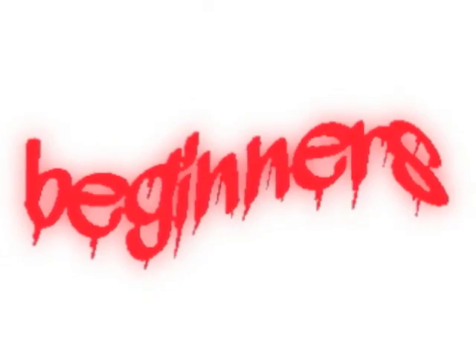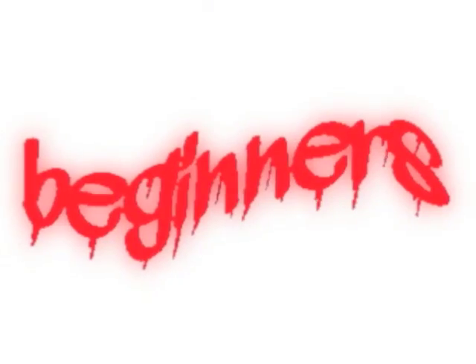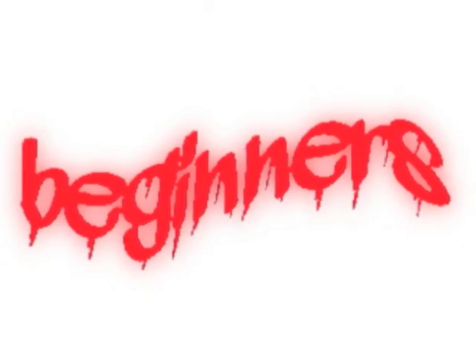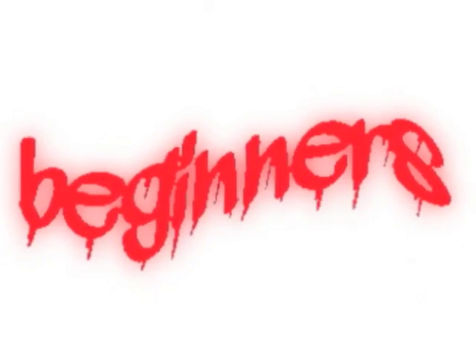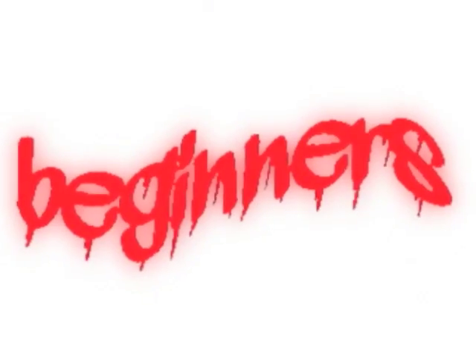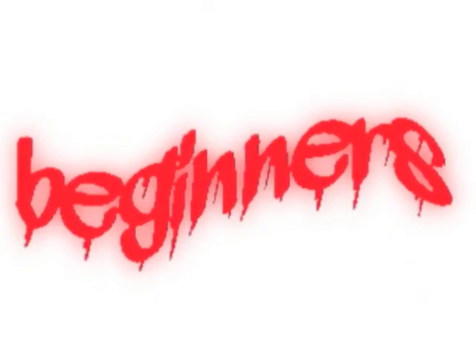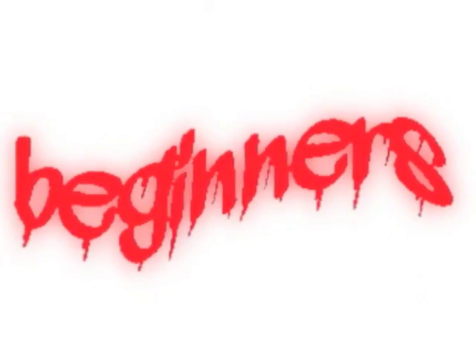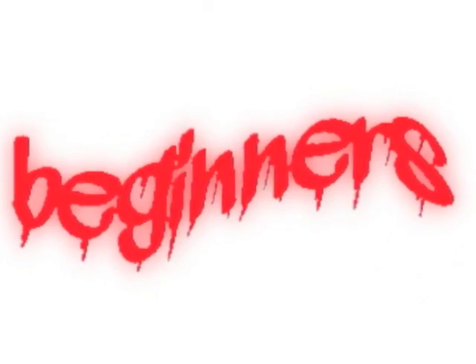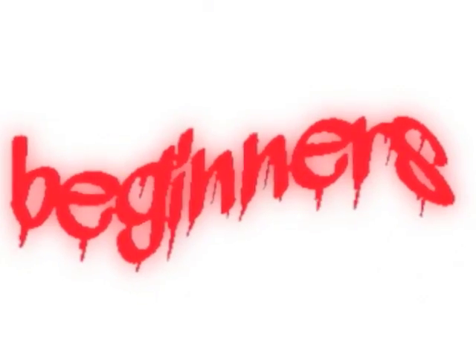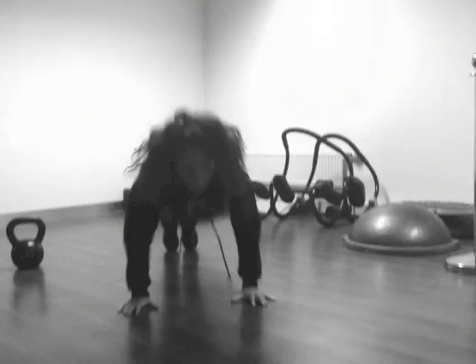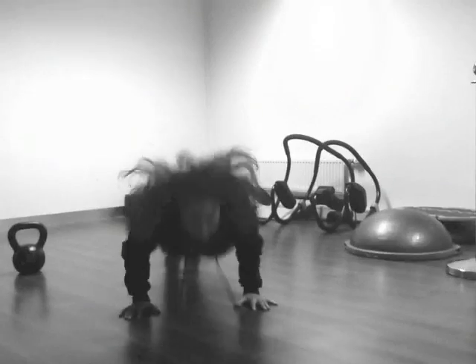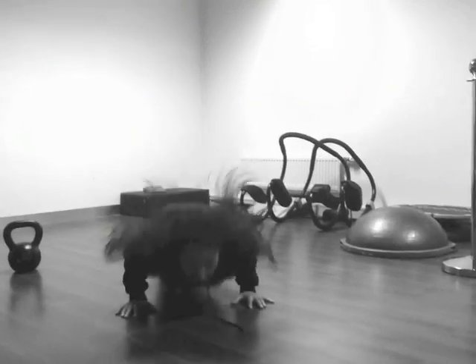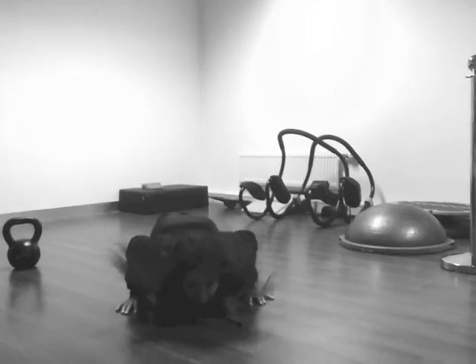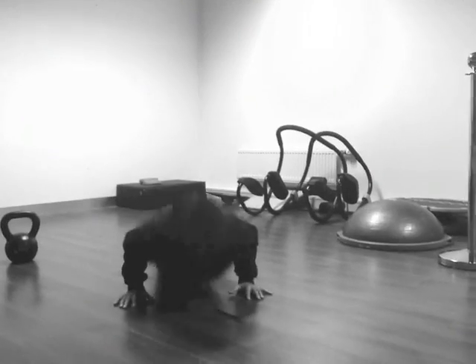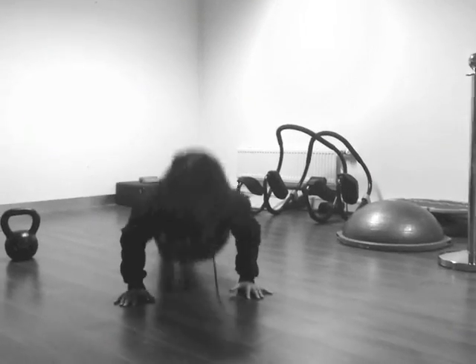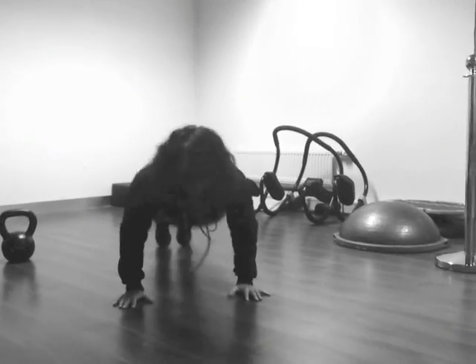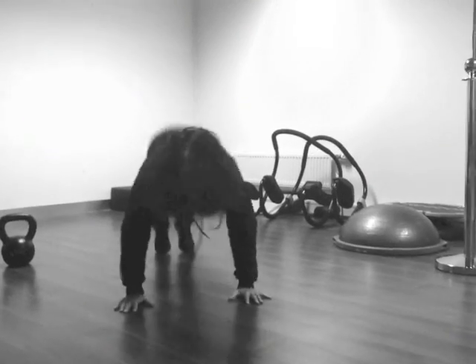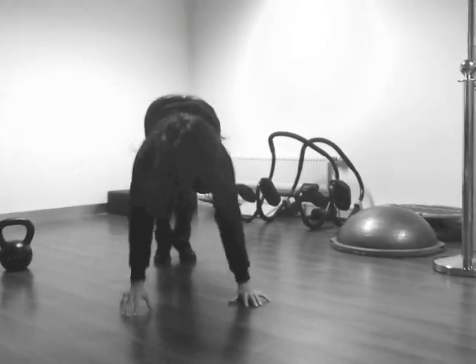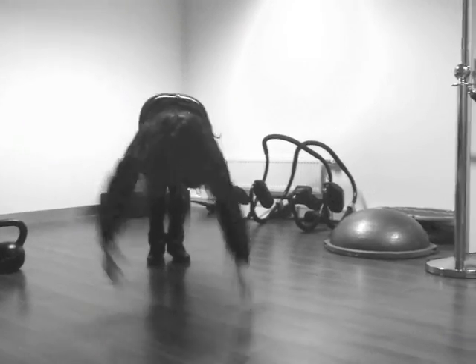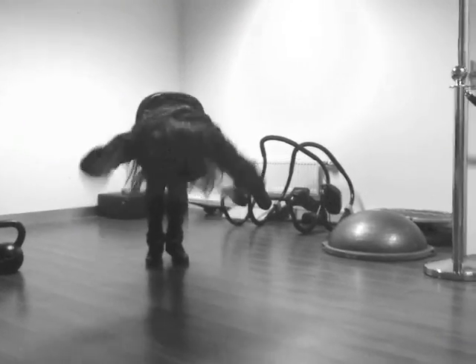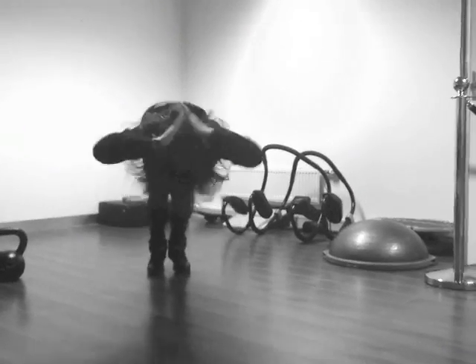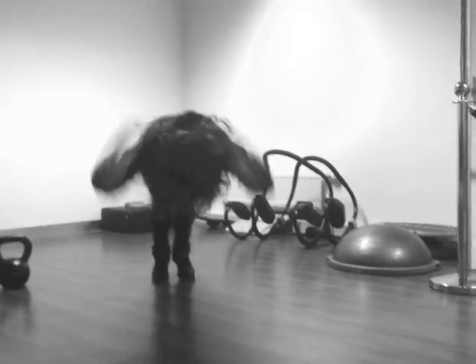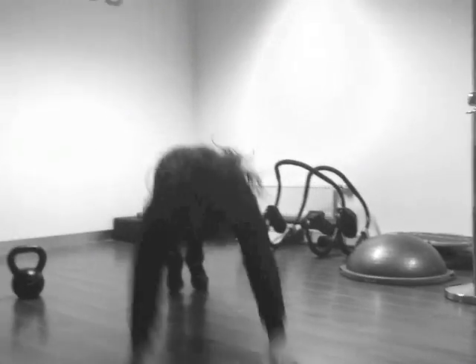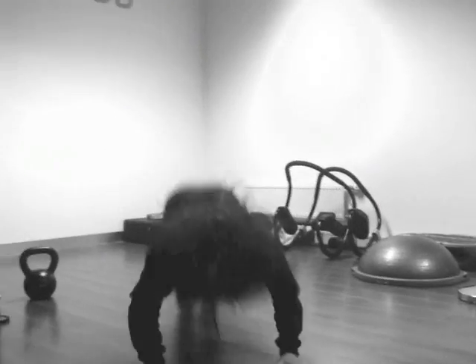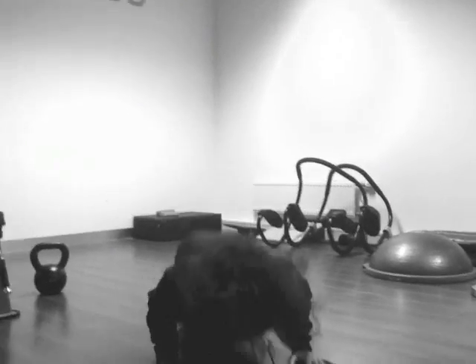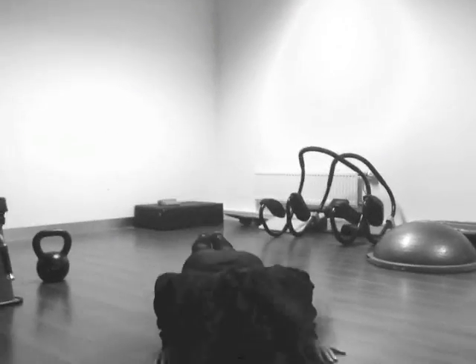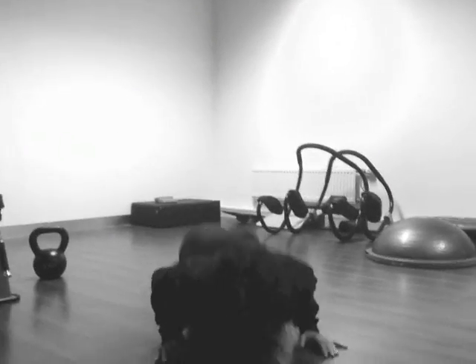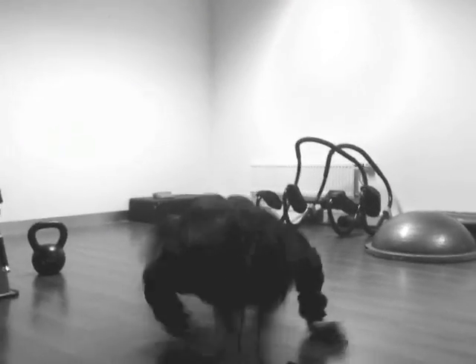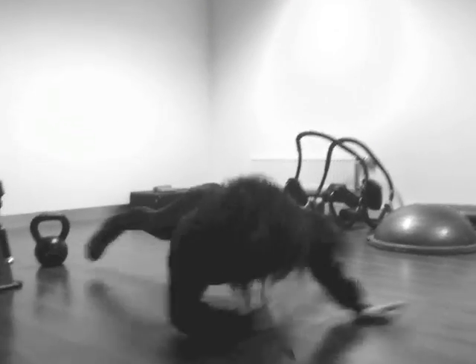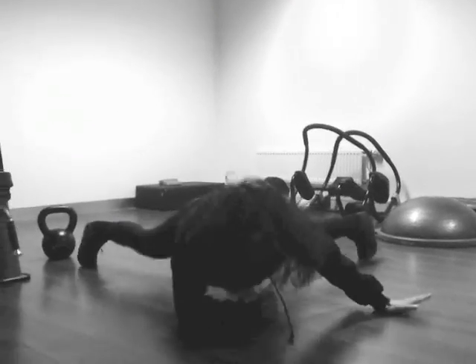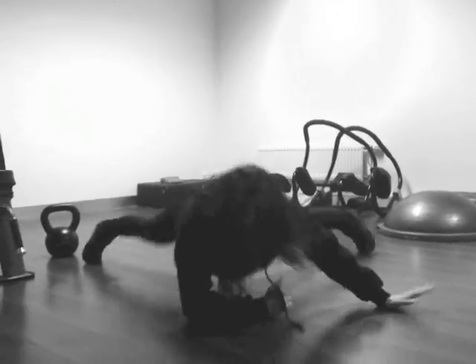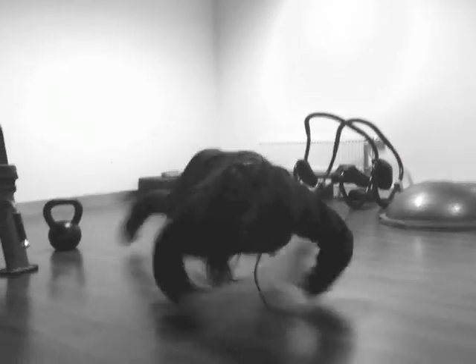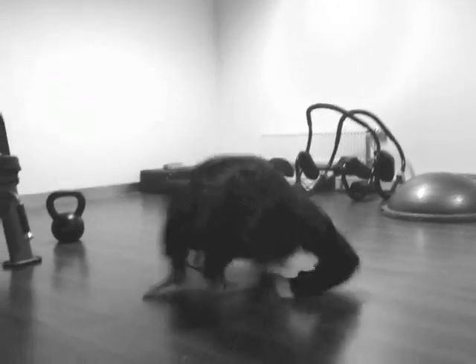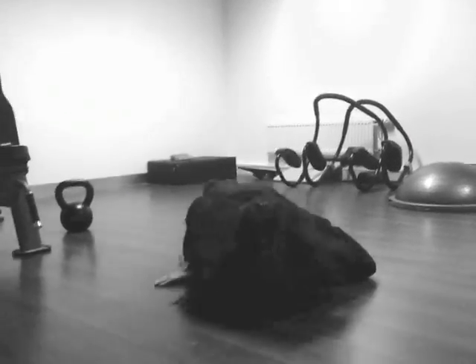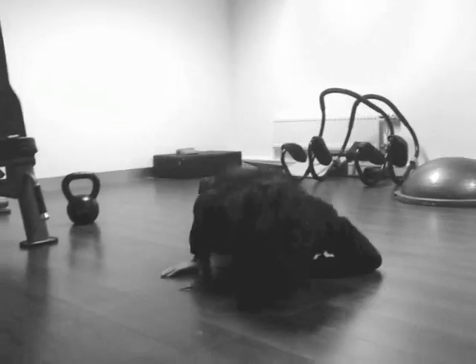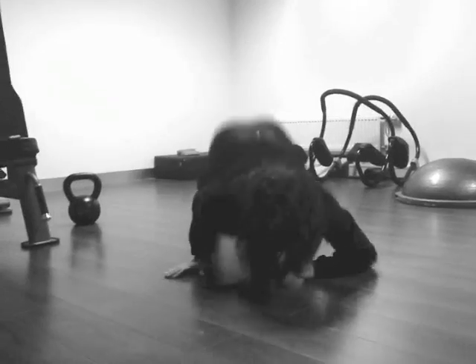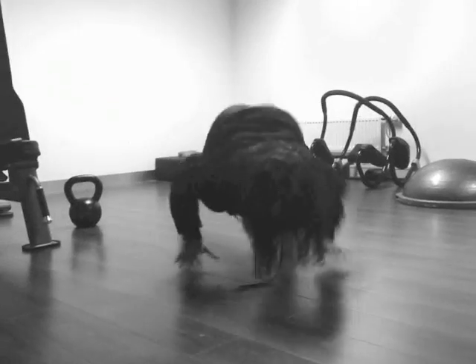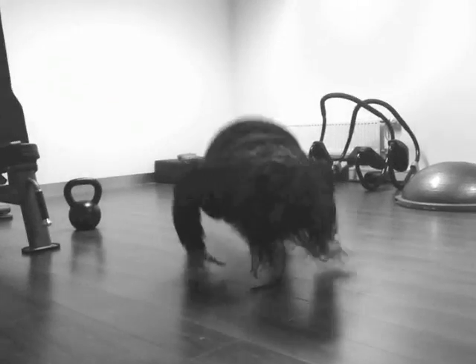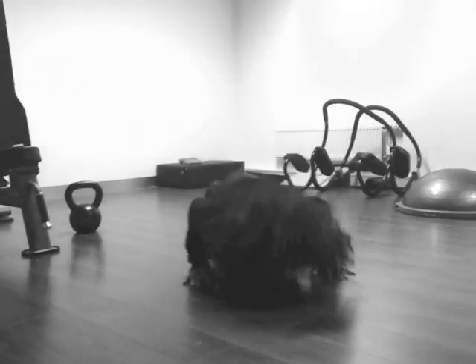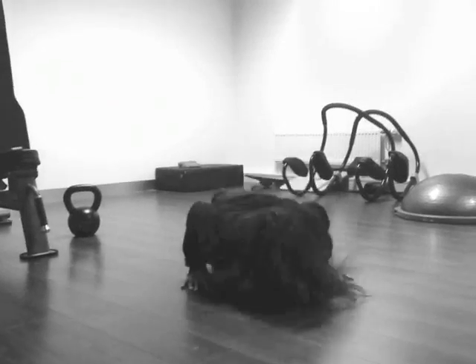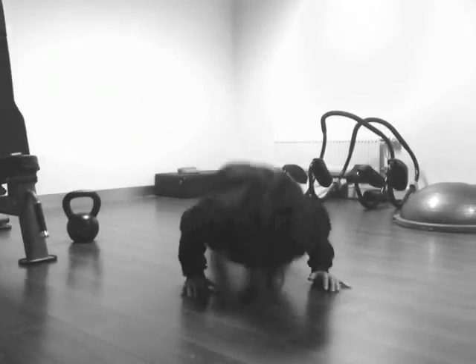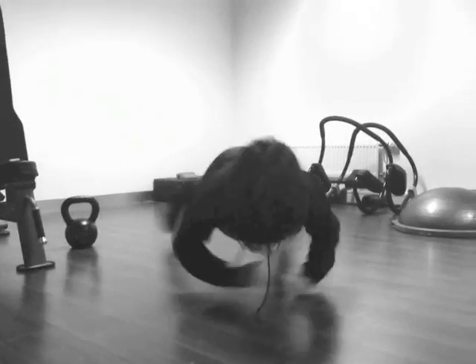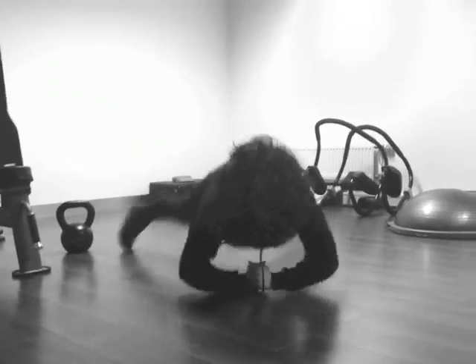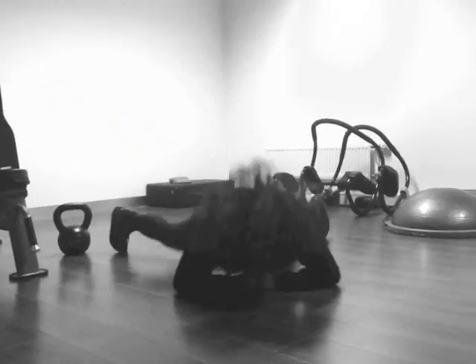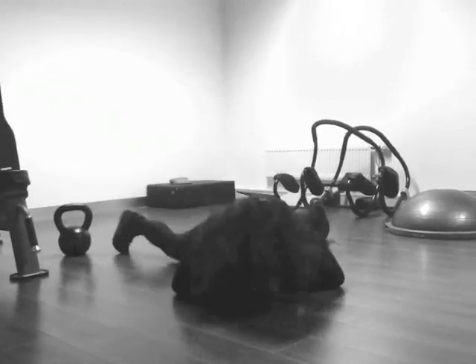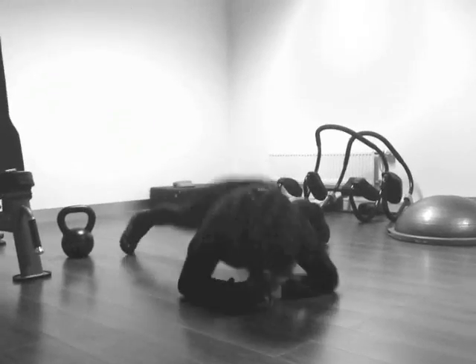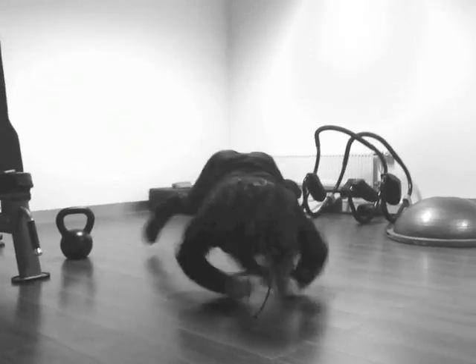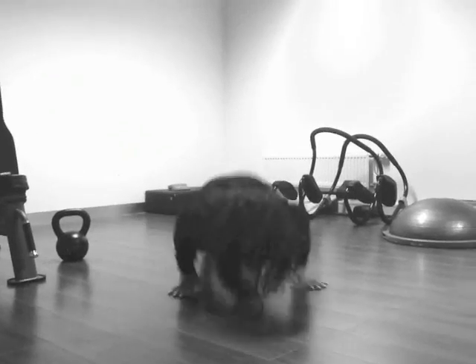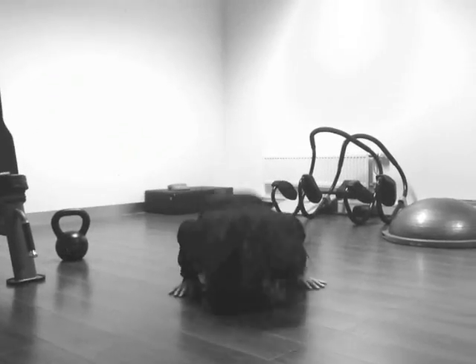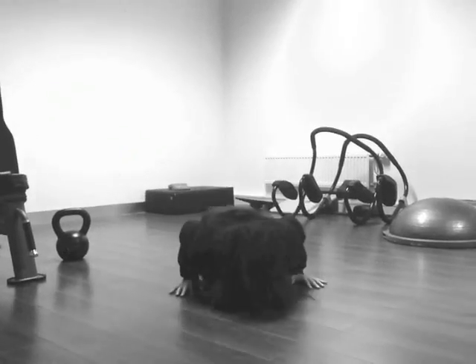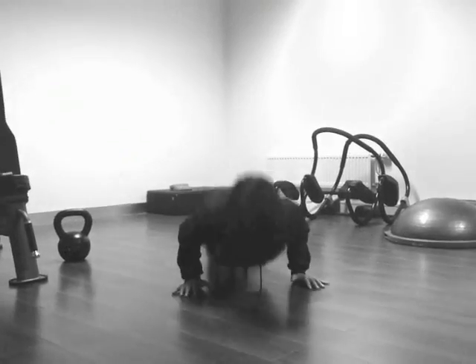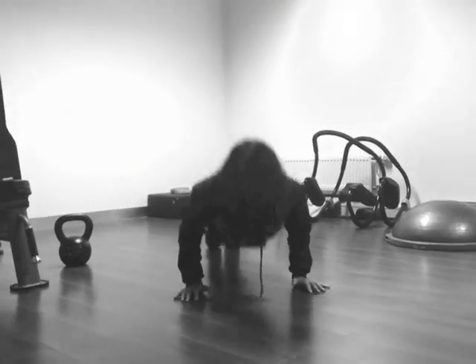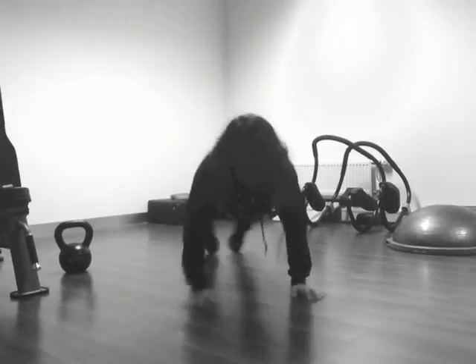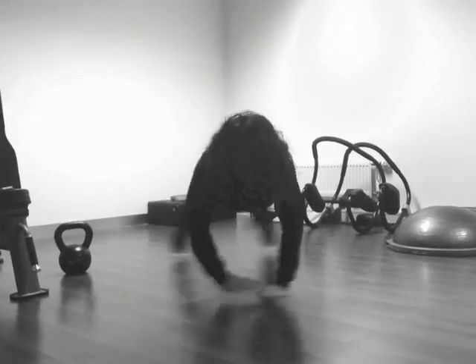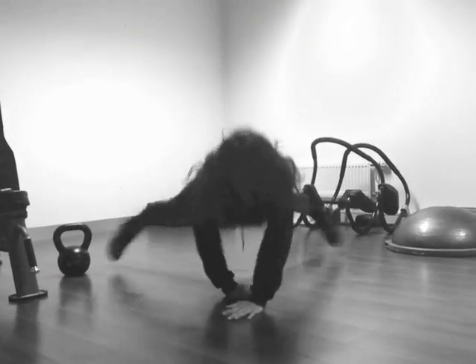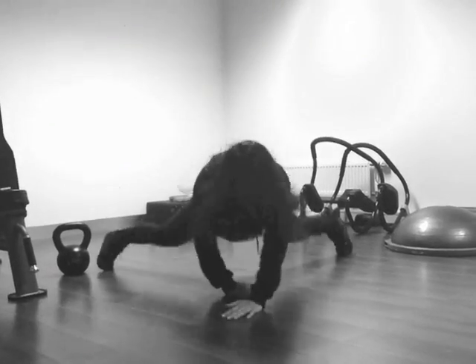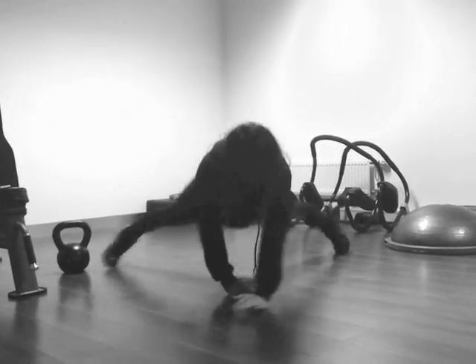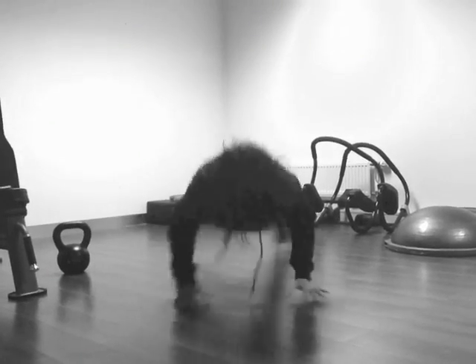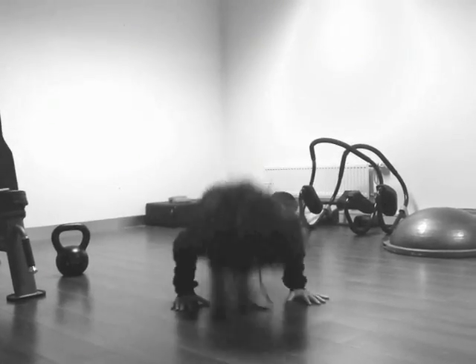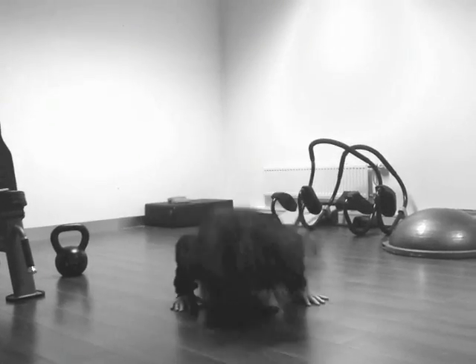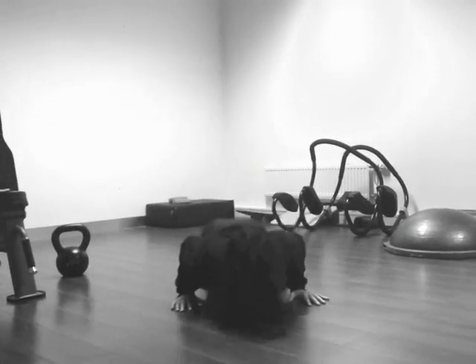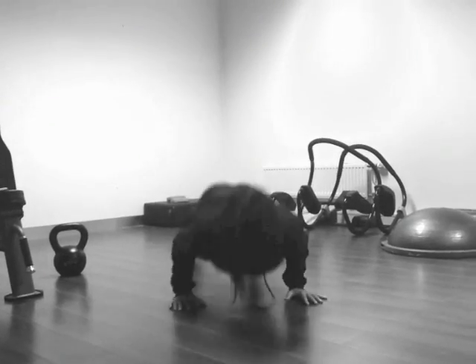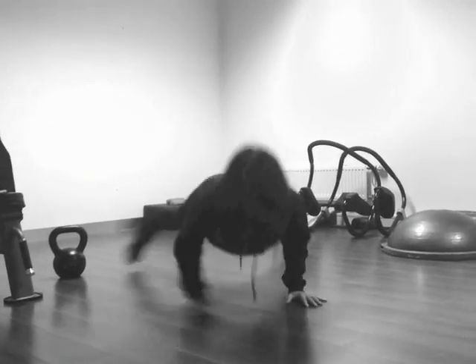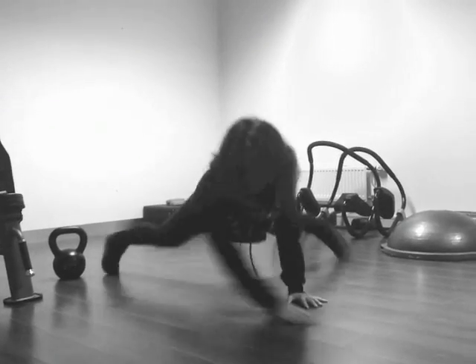We continue Bar Sisters online competition and the next challenge for beginners is pull-up combination on parallel bars.